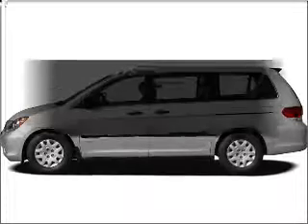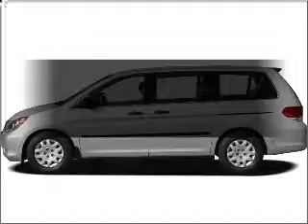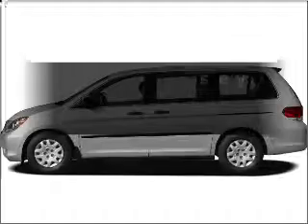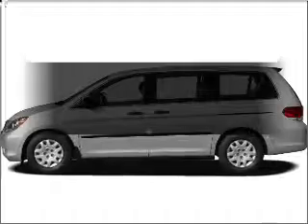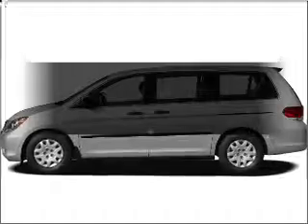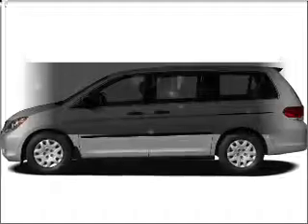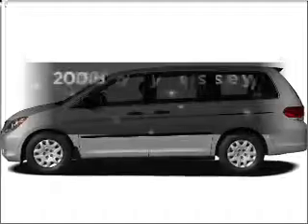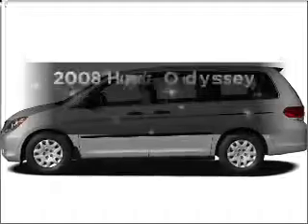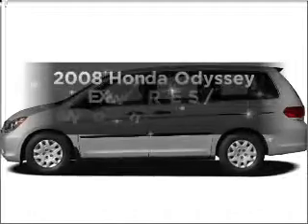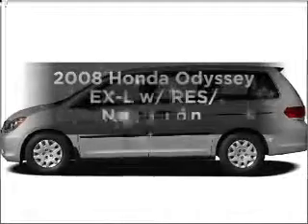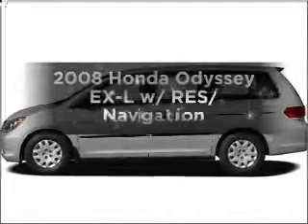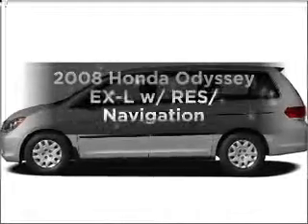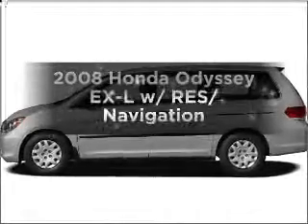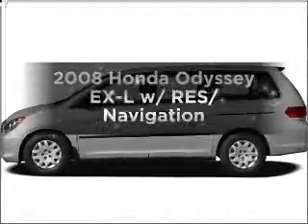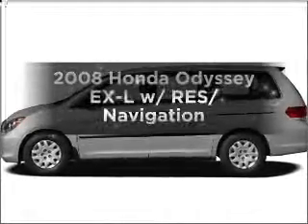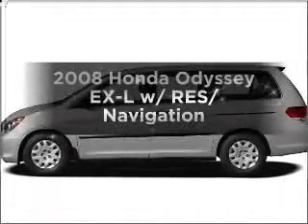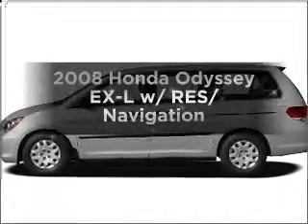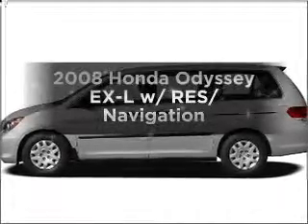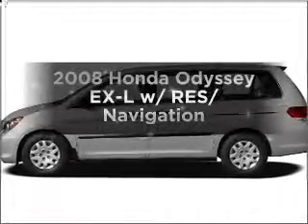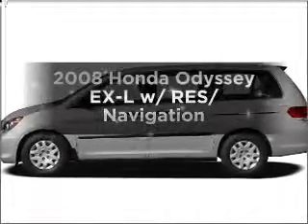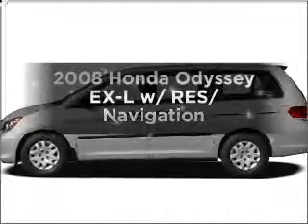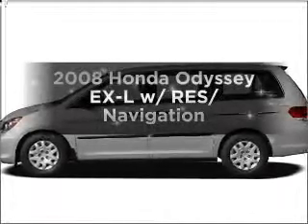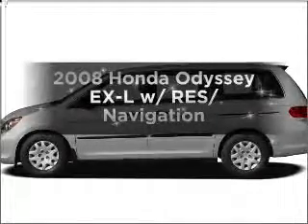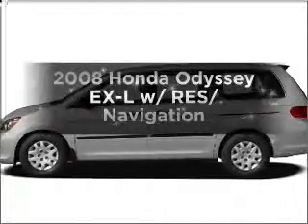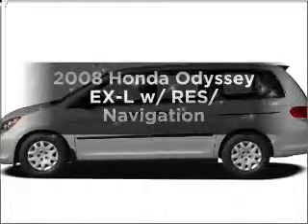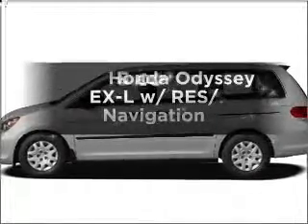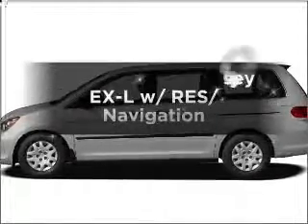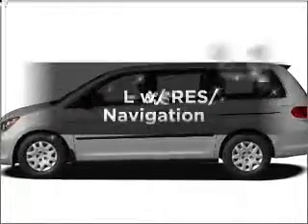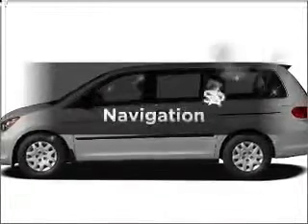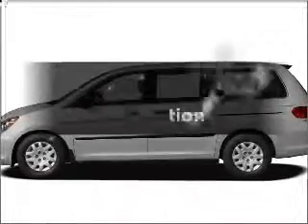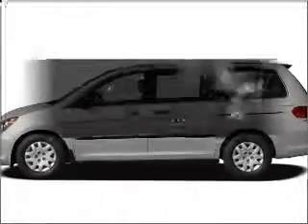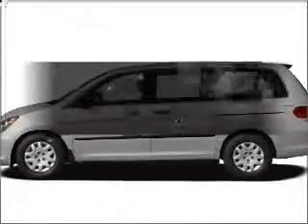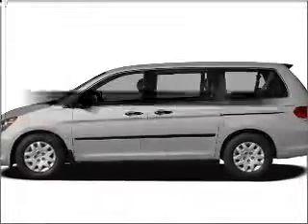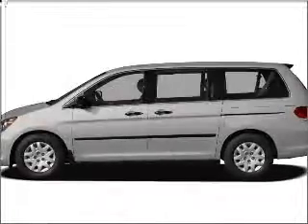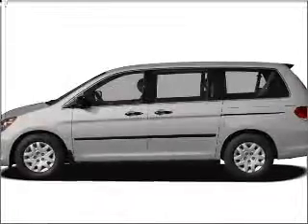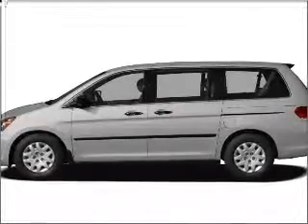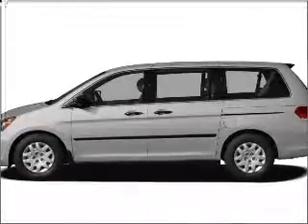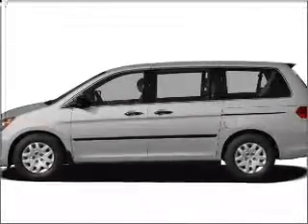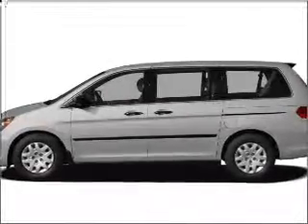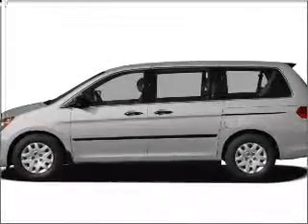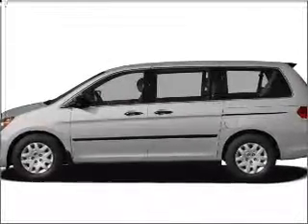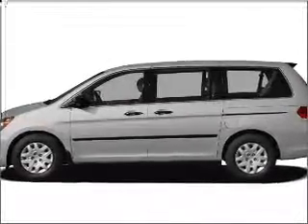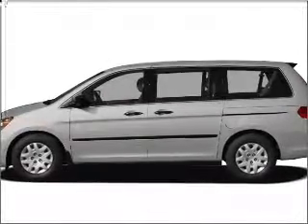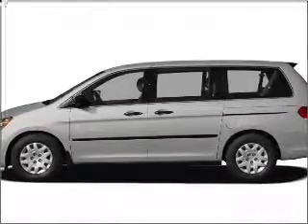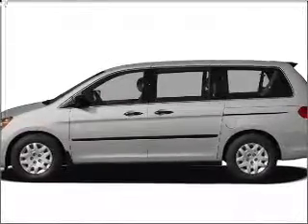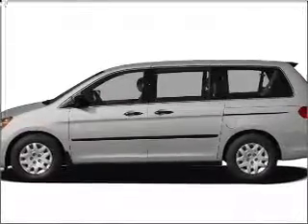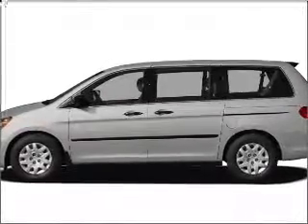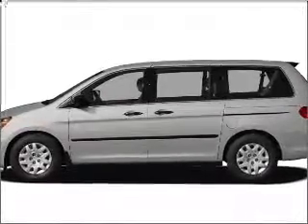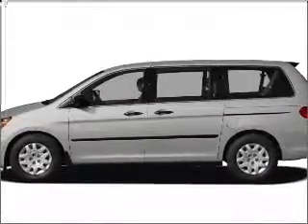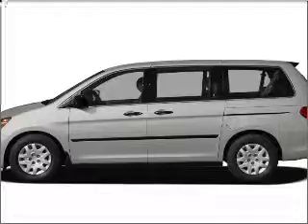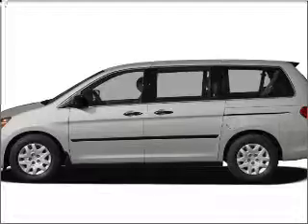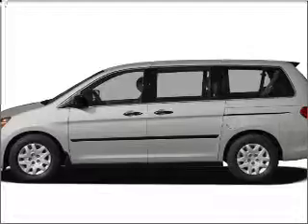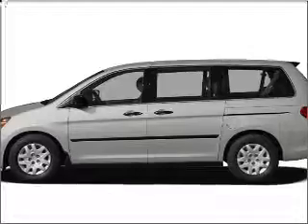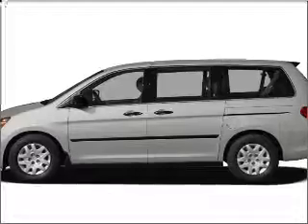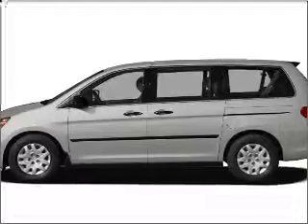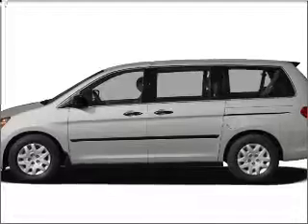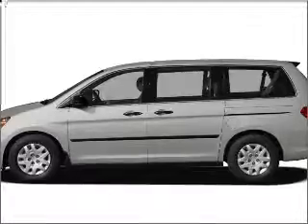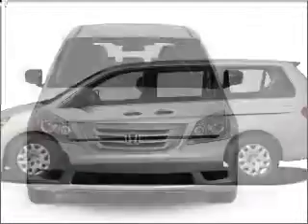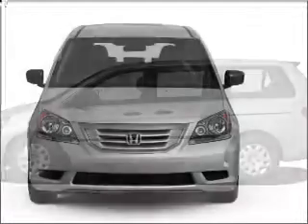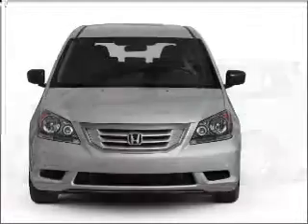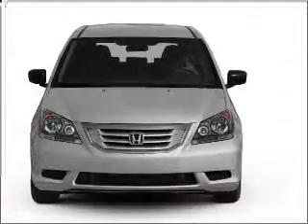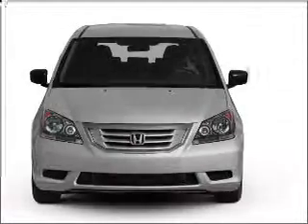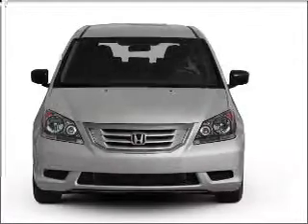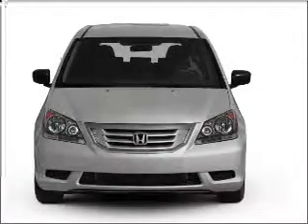Imagine yourself in this 2008 Honda Odyssey. Travel the roads in style and comfort in this great vehicle.